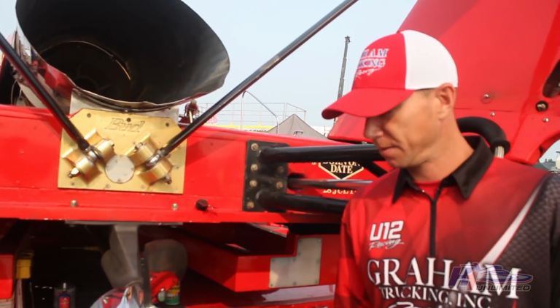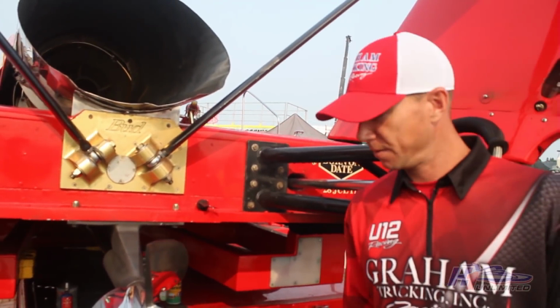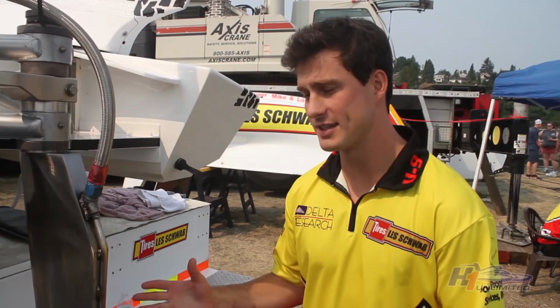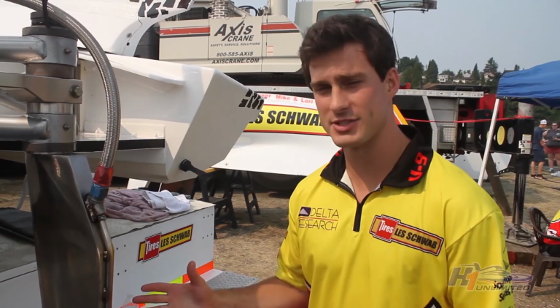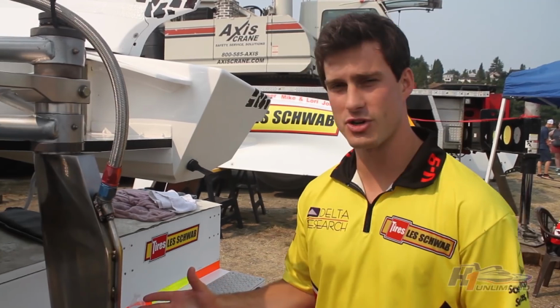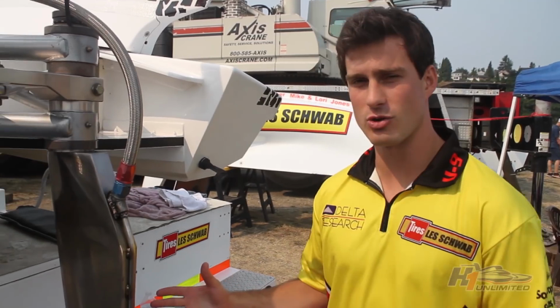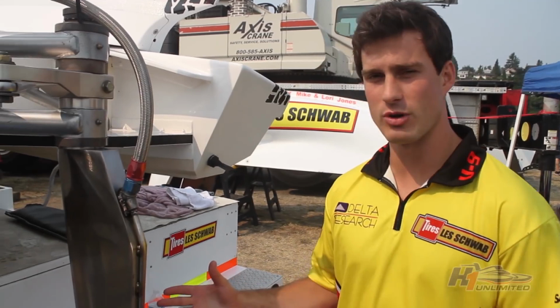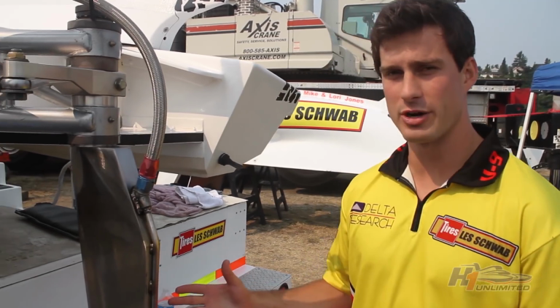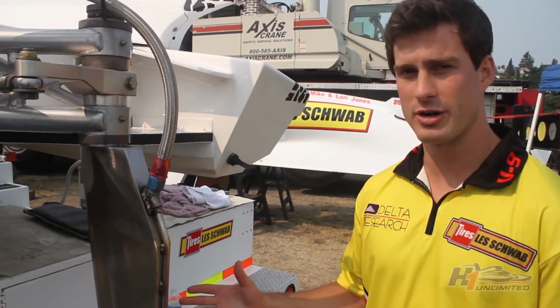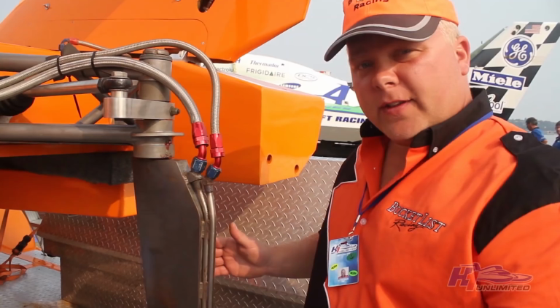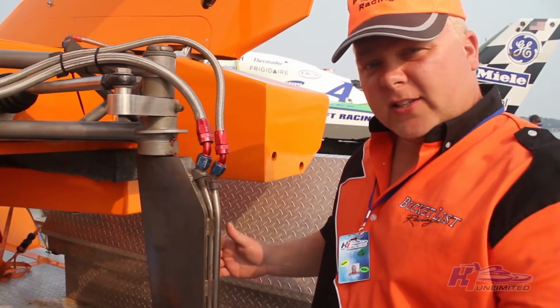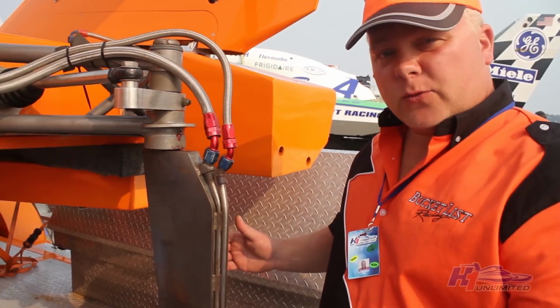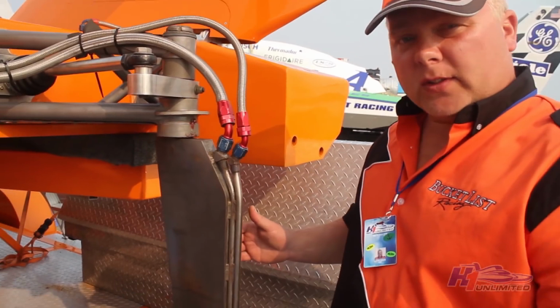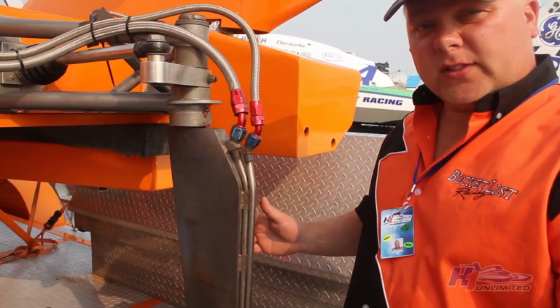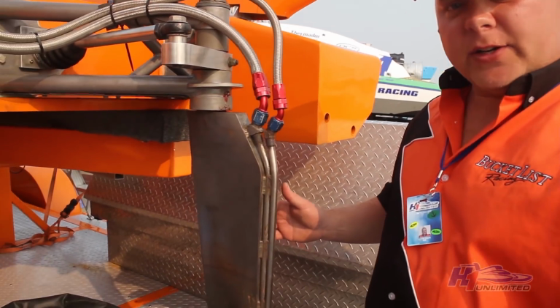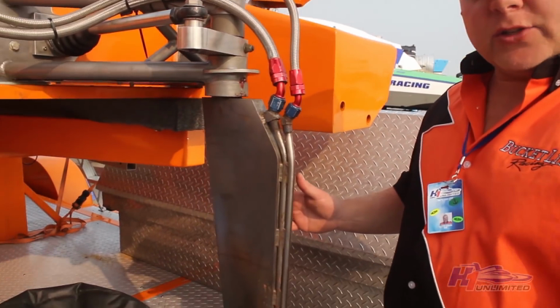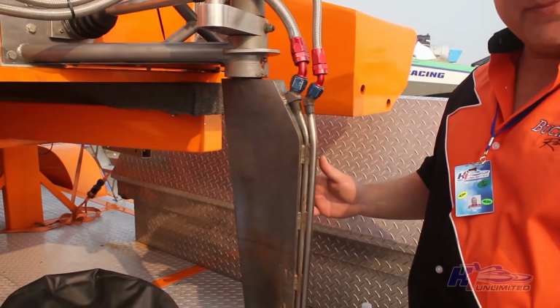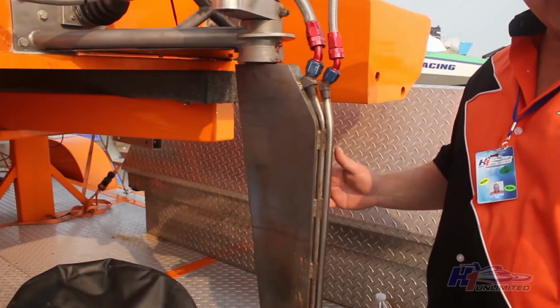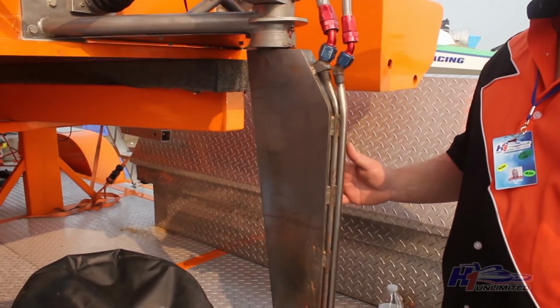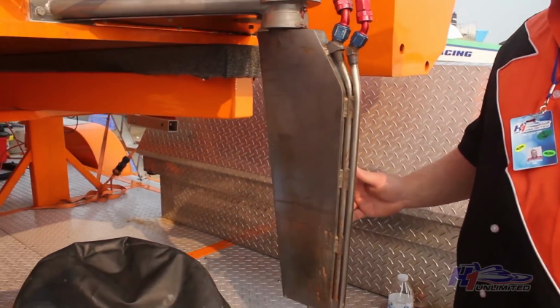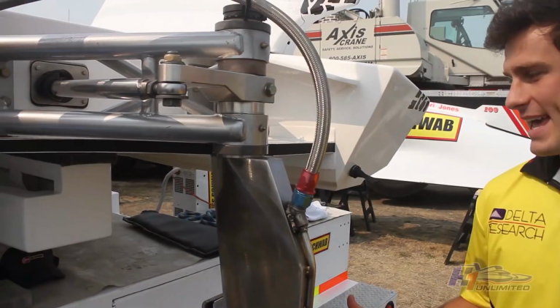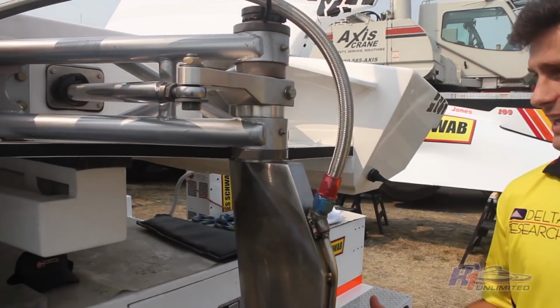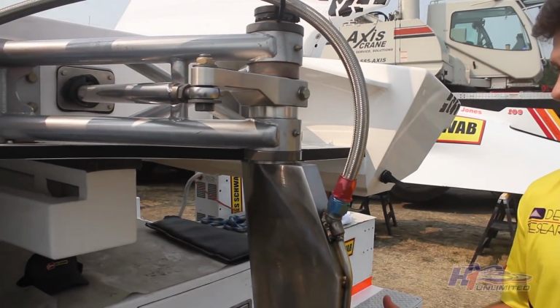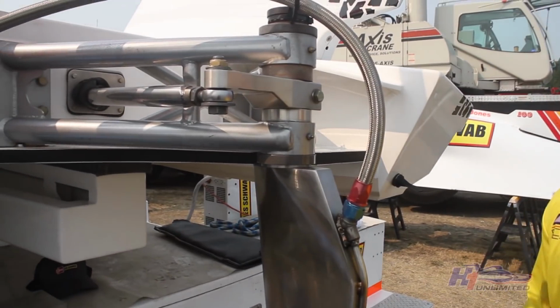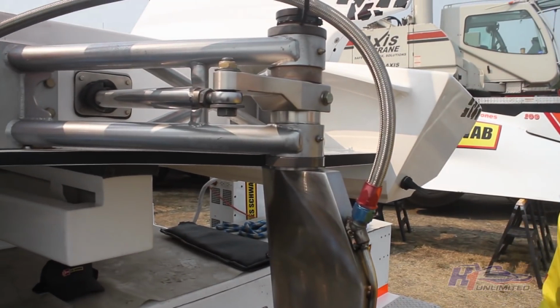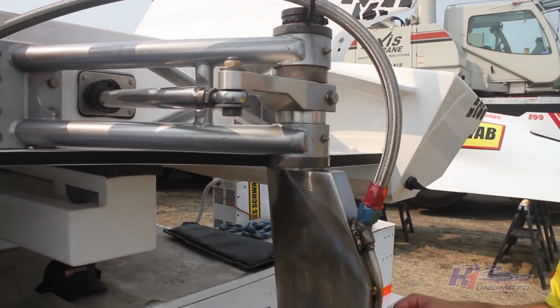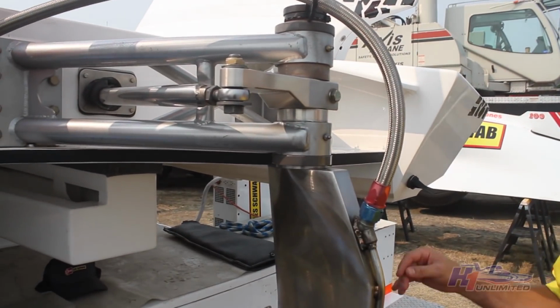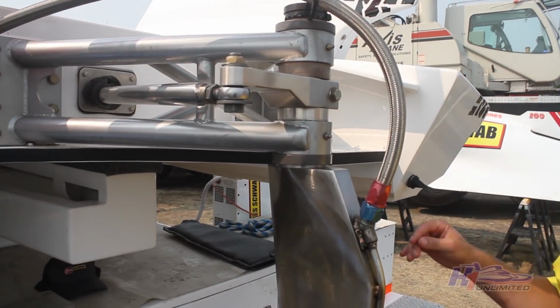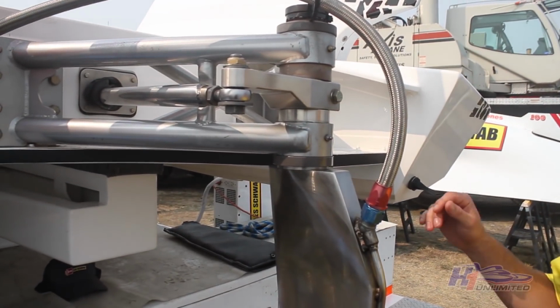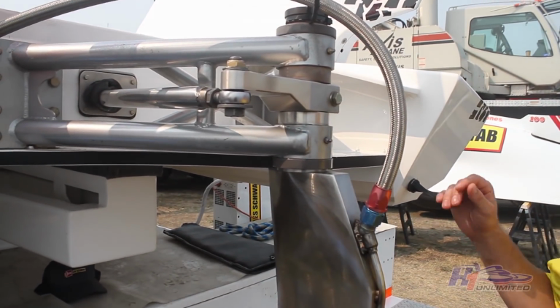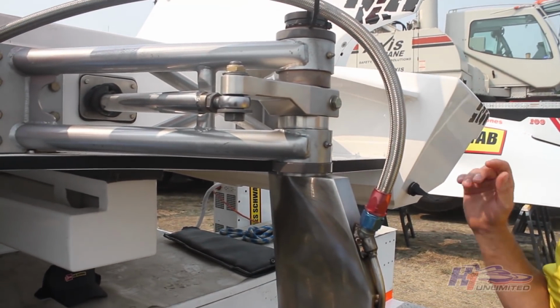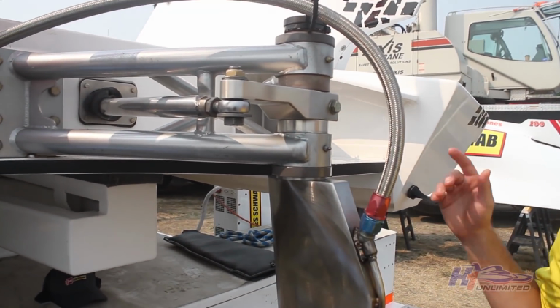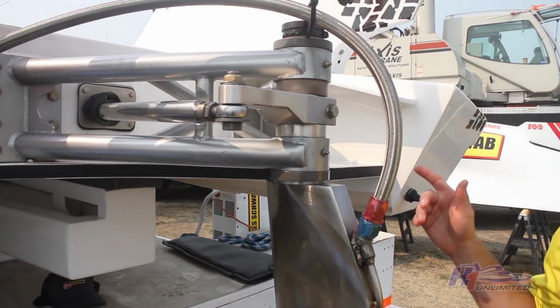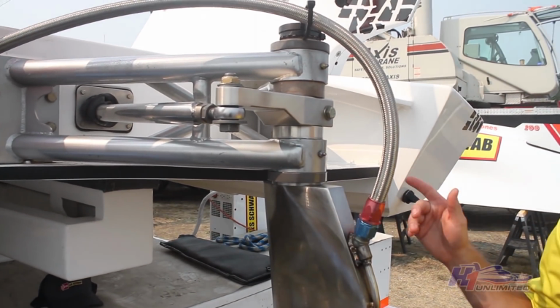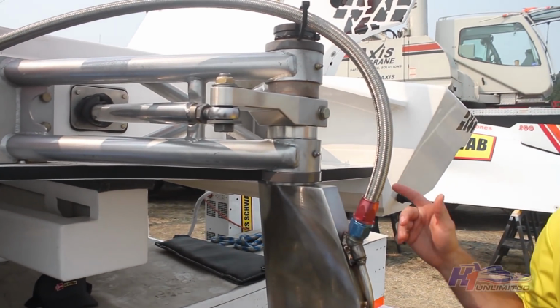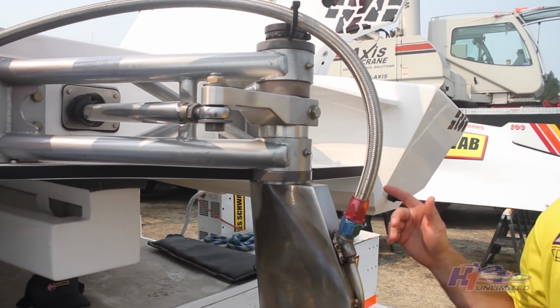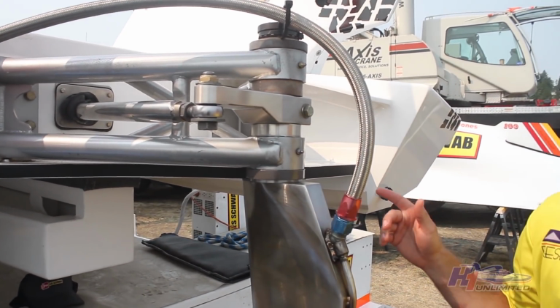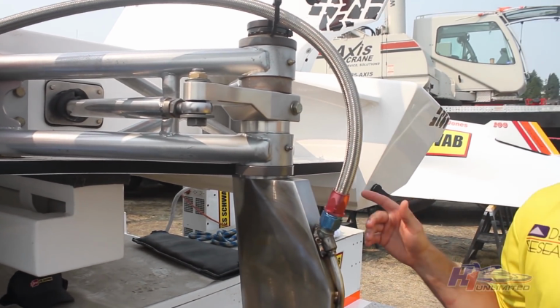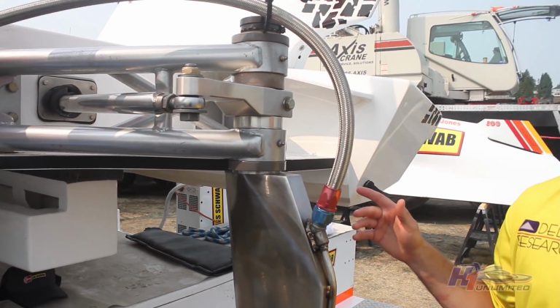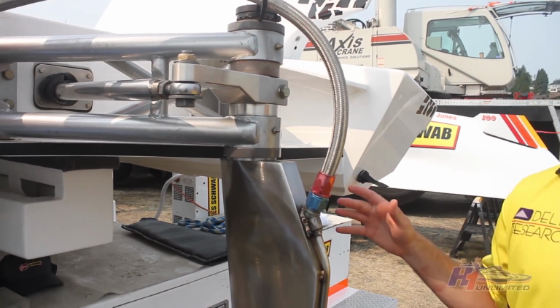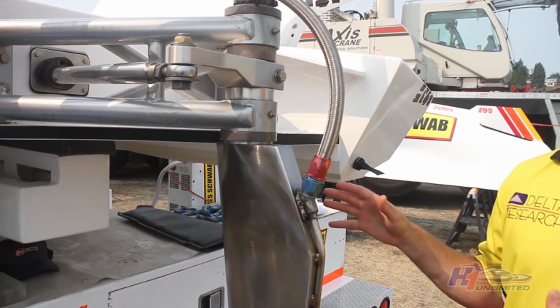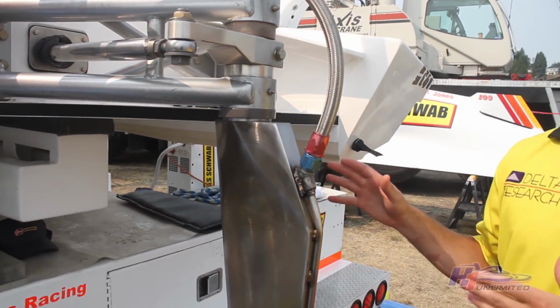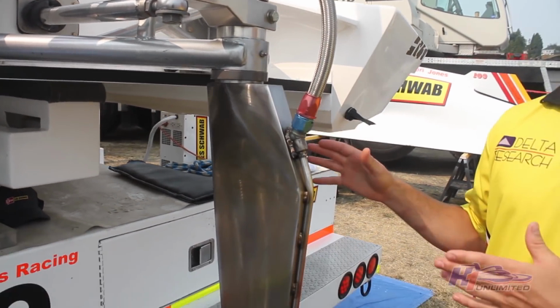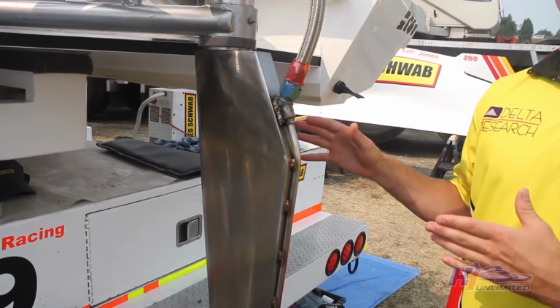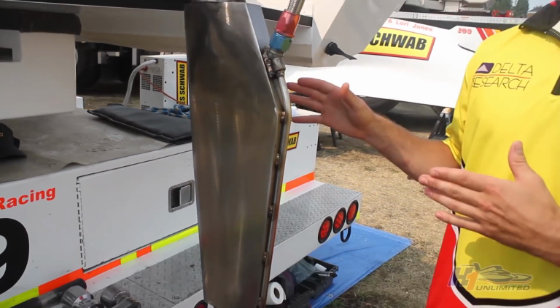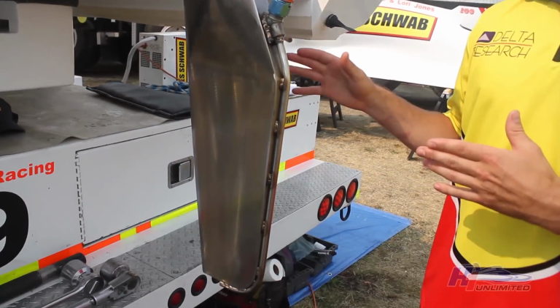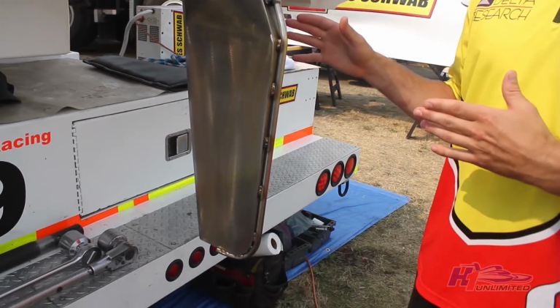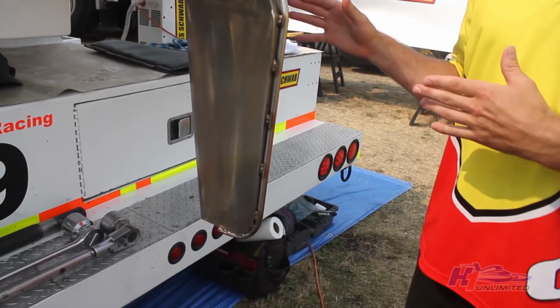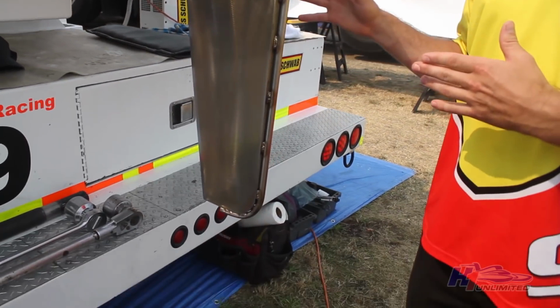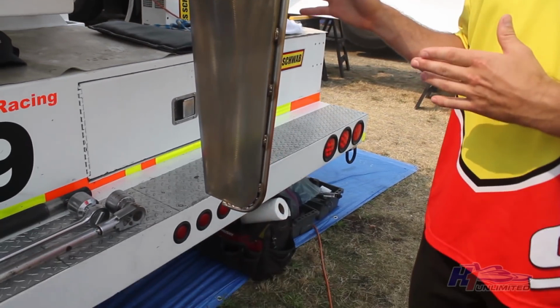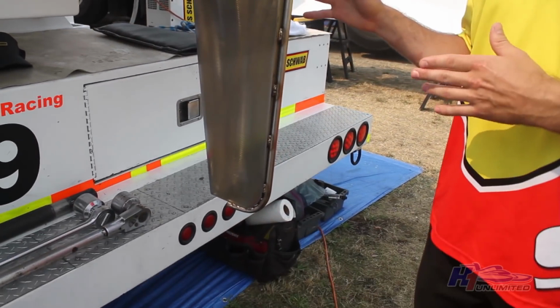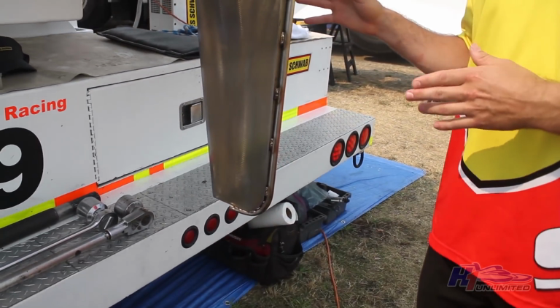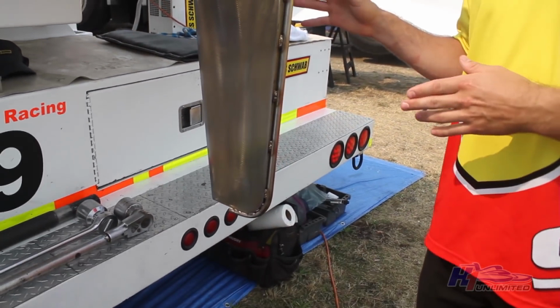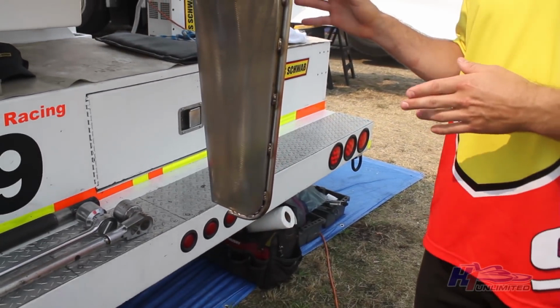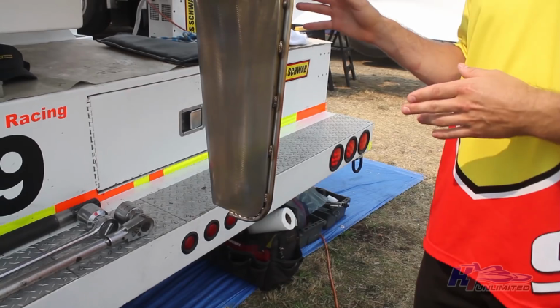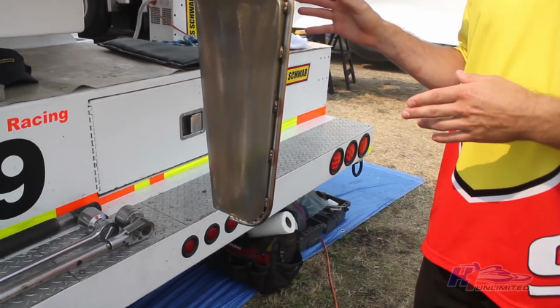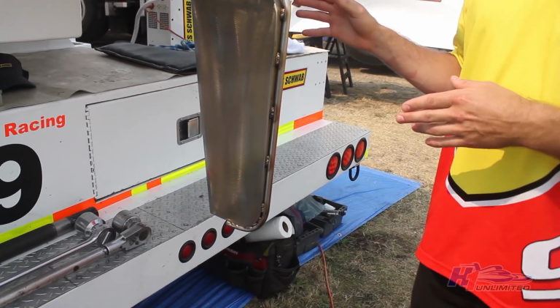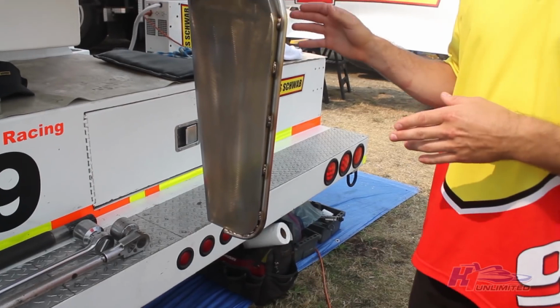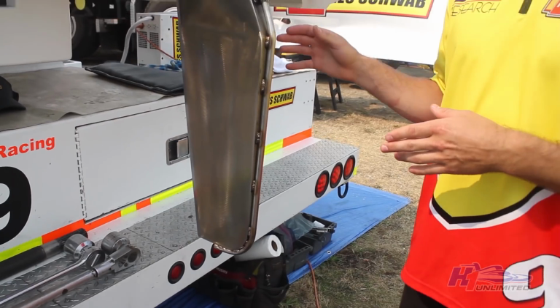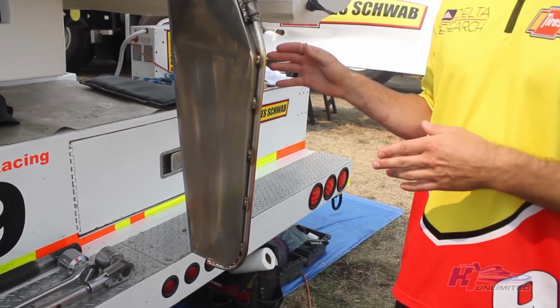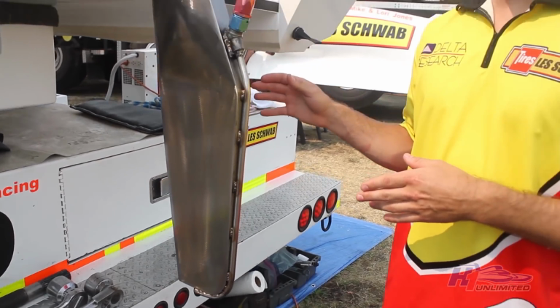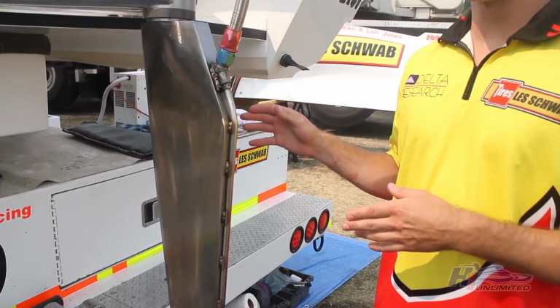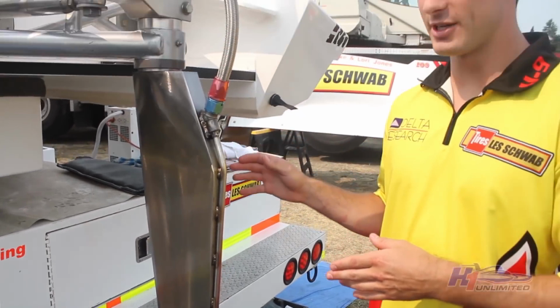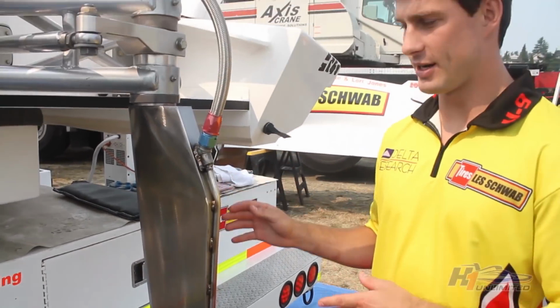This is our rudder. This is what steers the boat. It is connected directly to steering cables, which go to my steering wheel. Direct drive, no power steering.